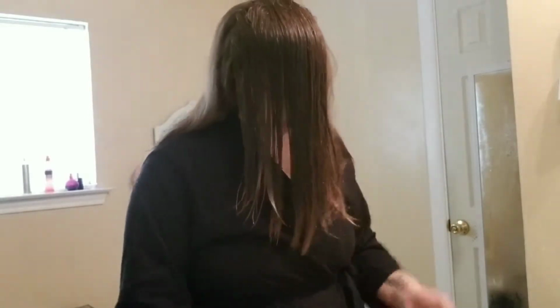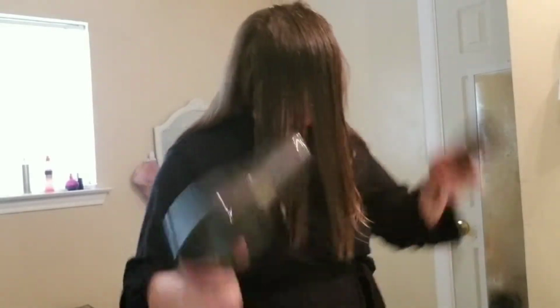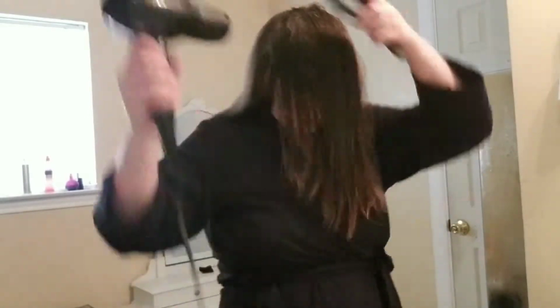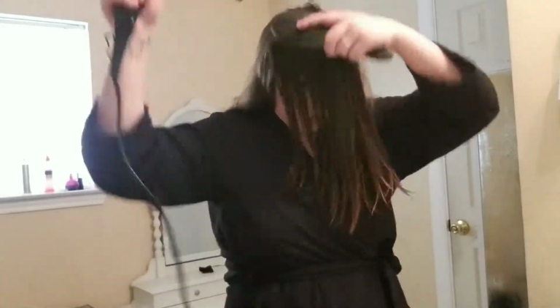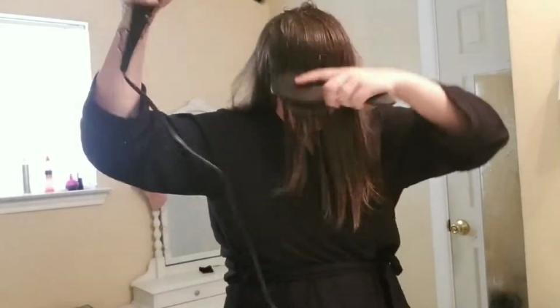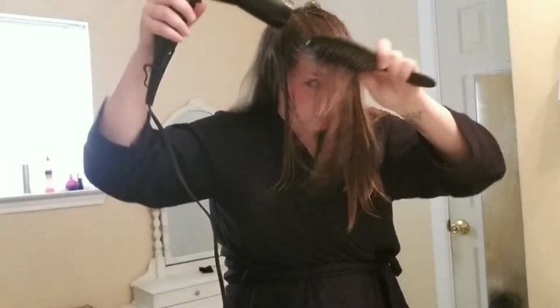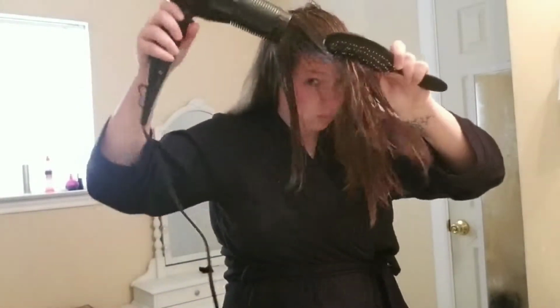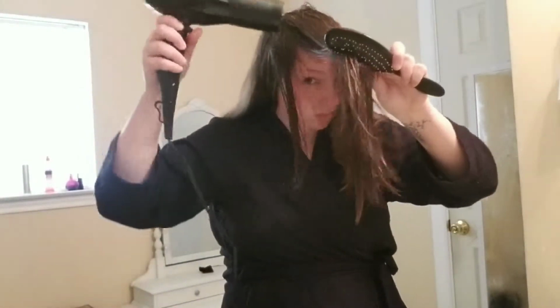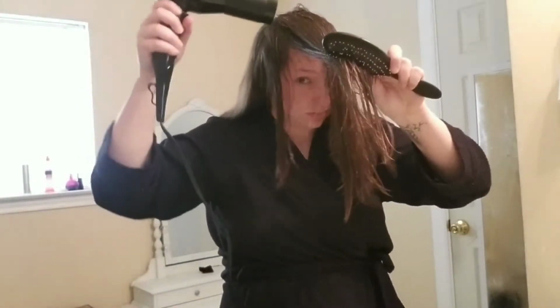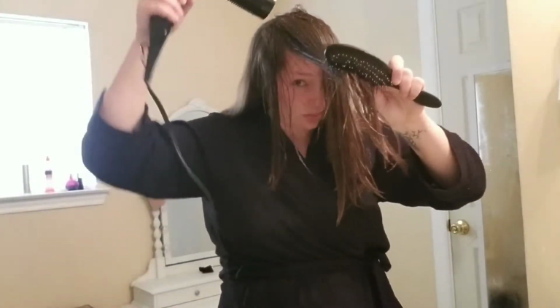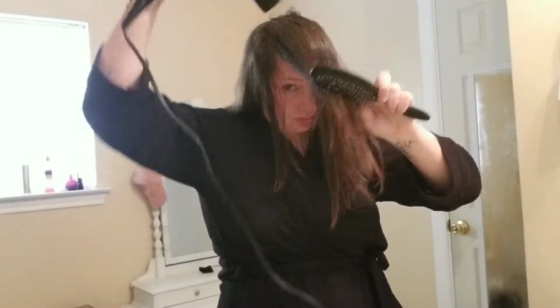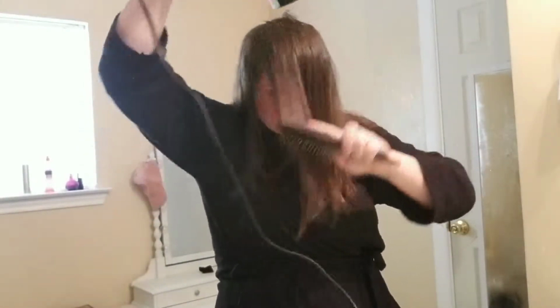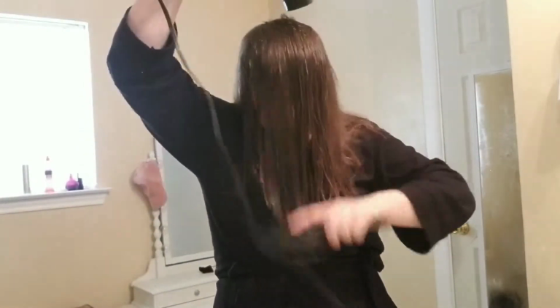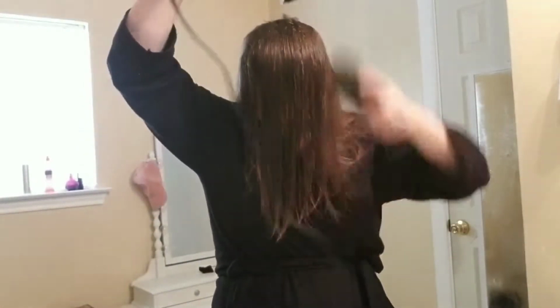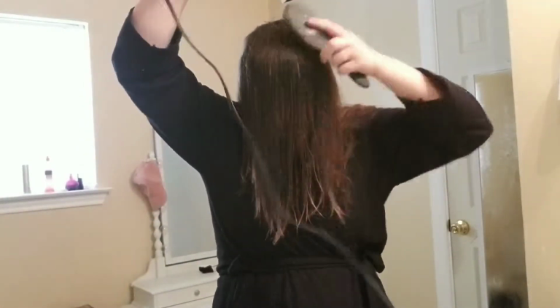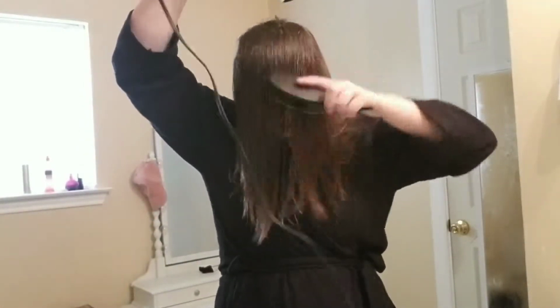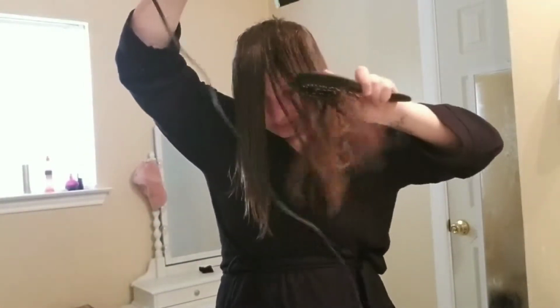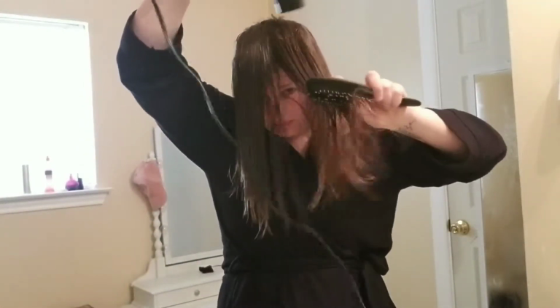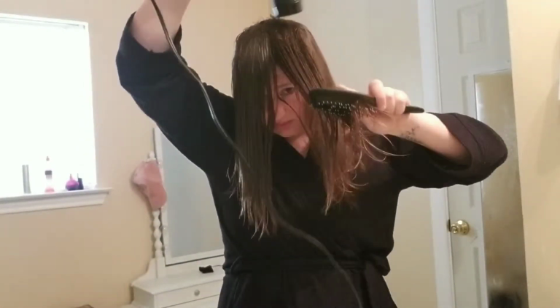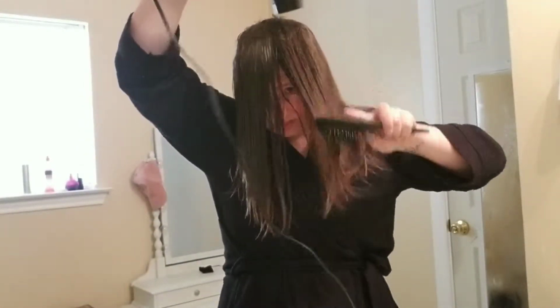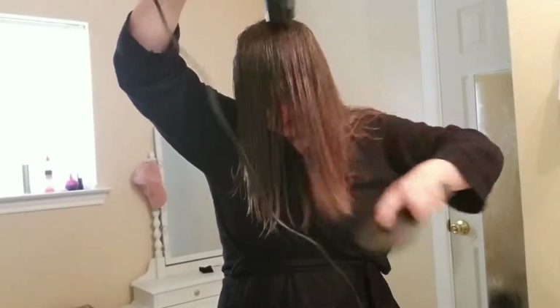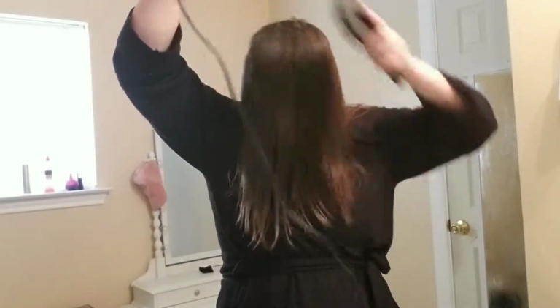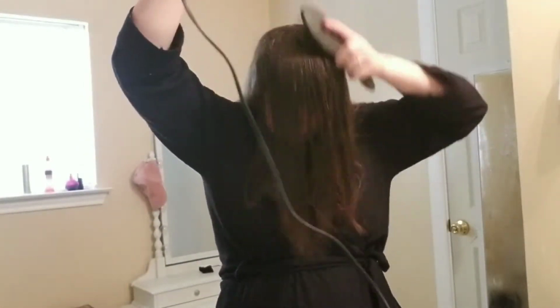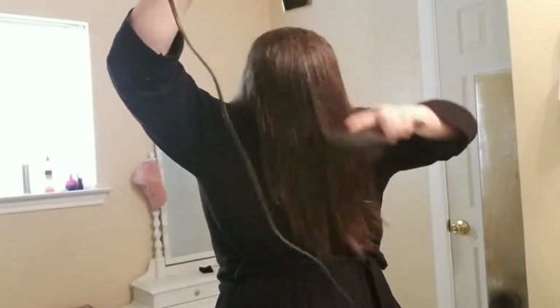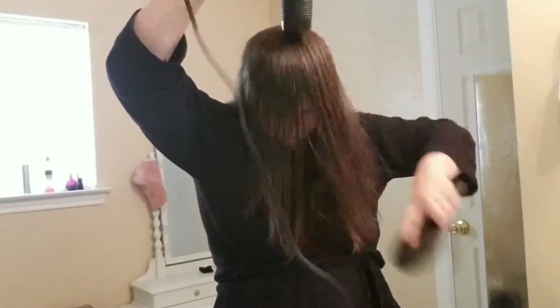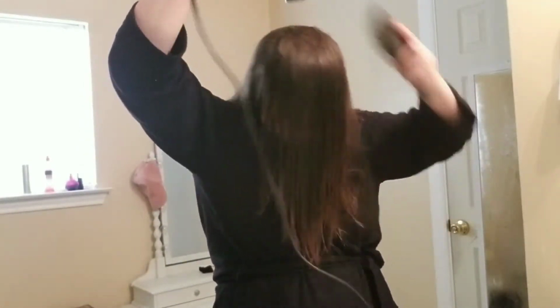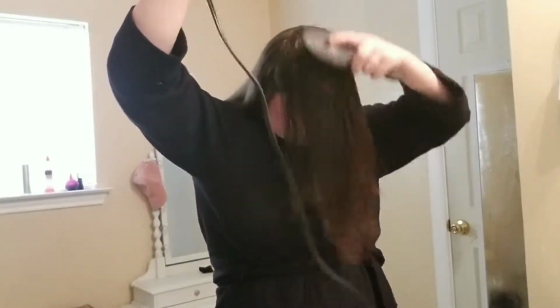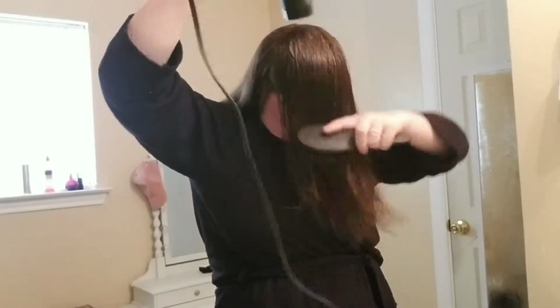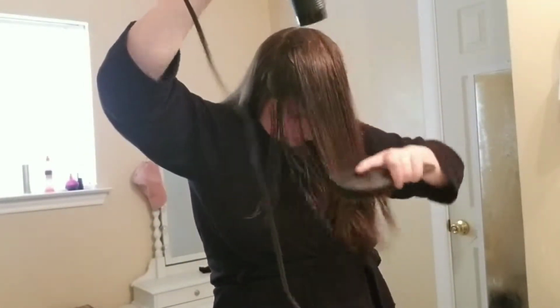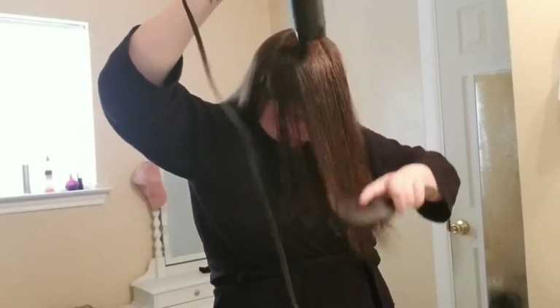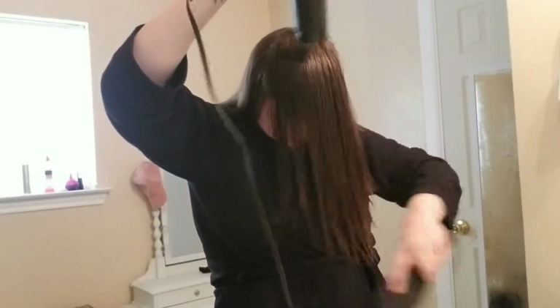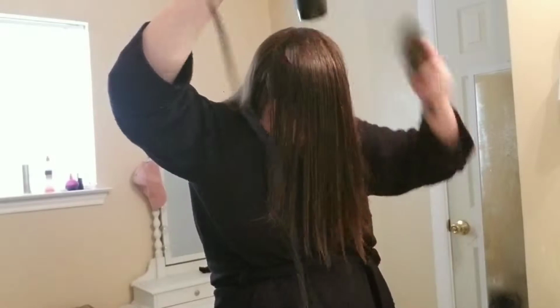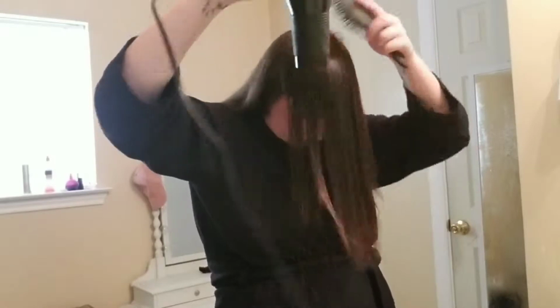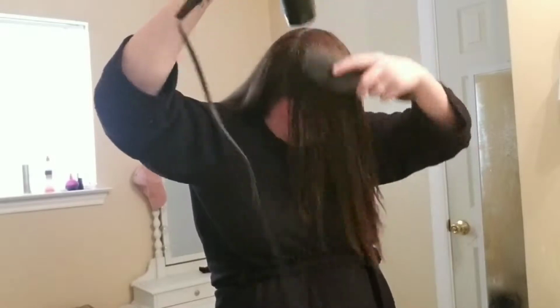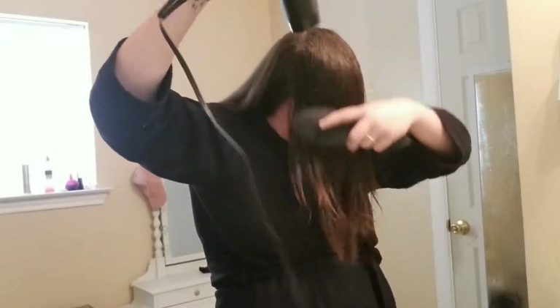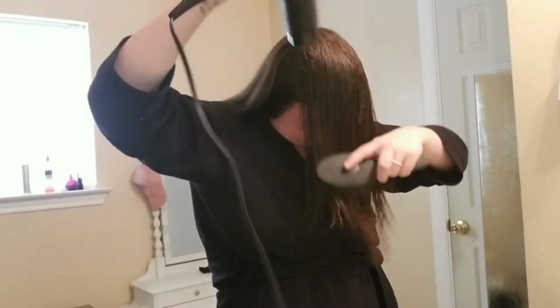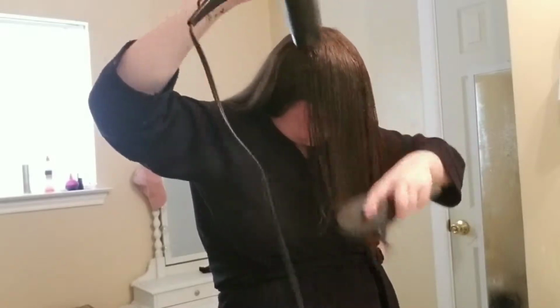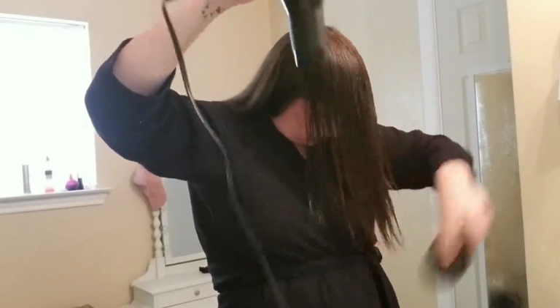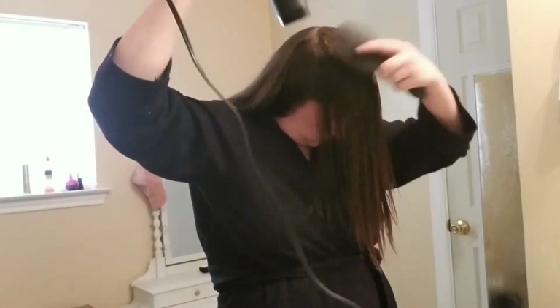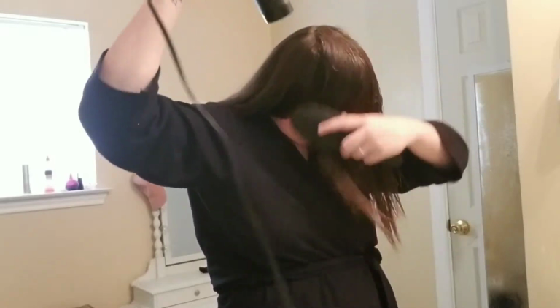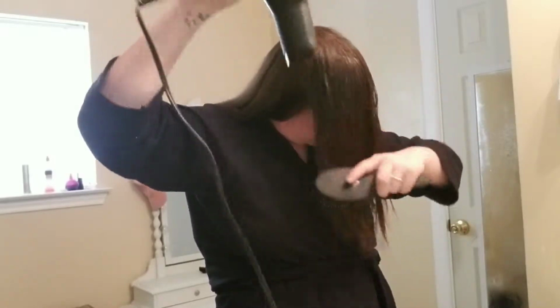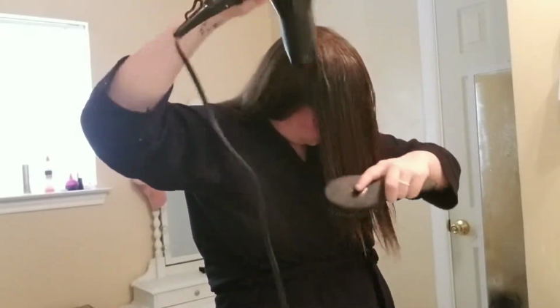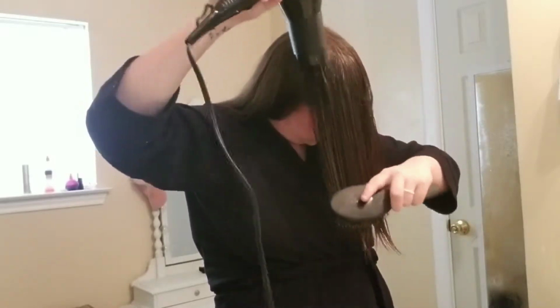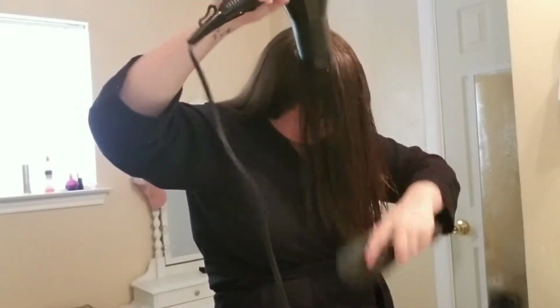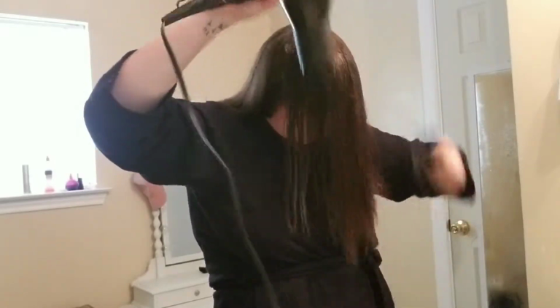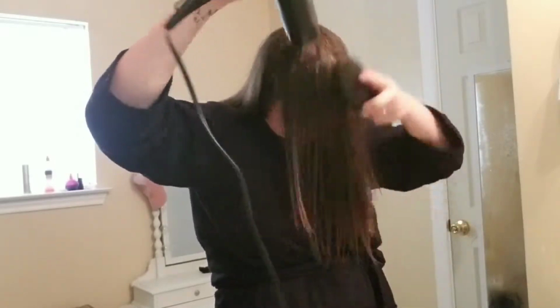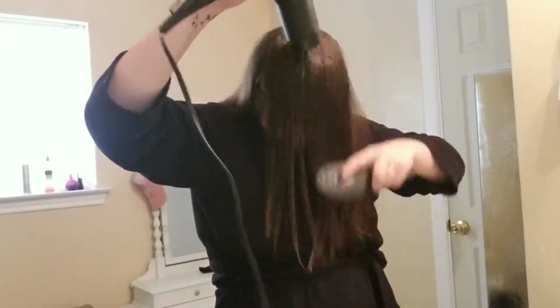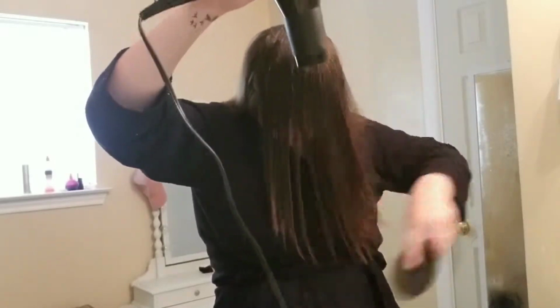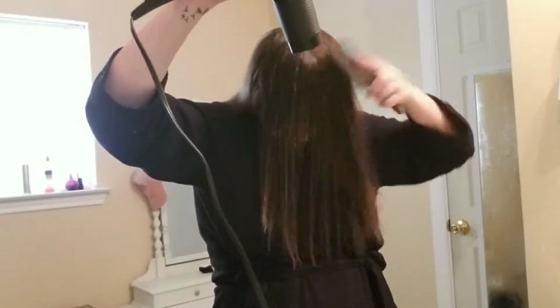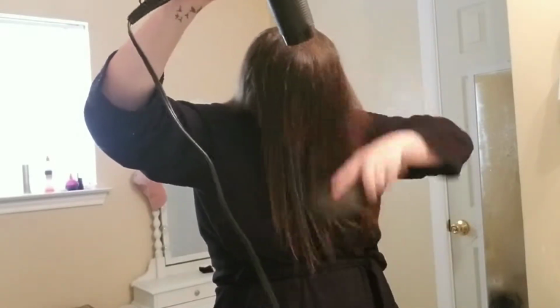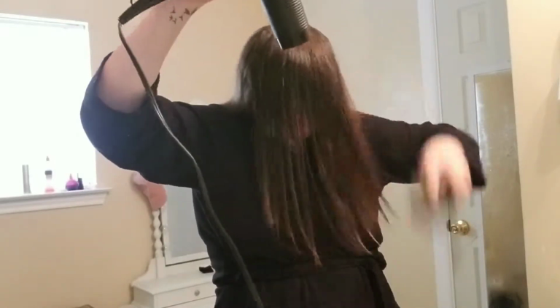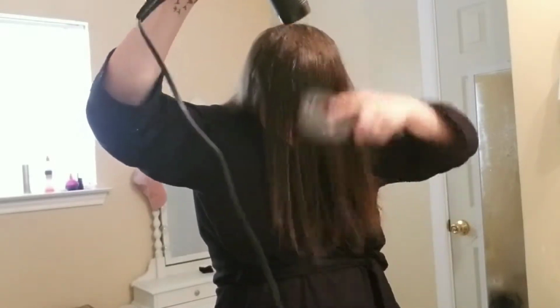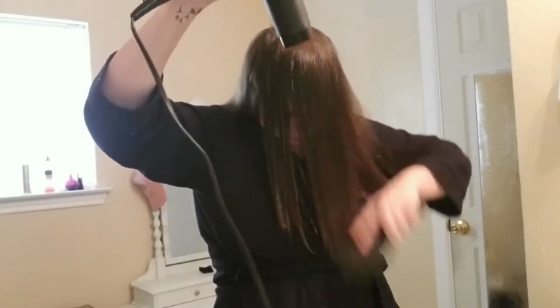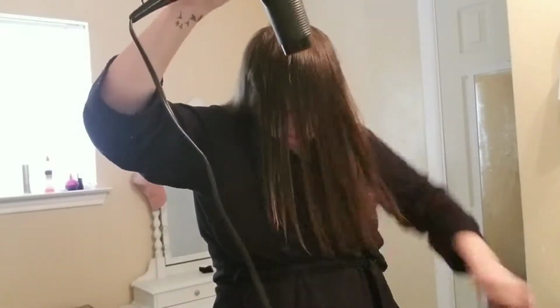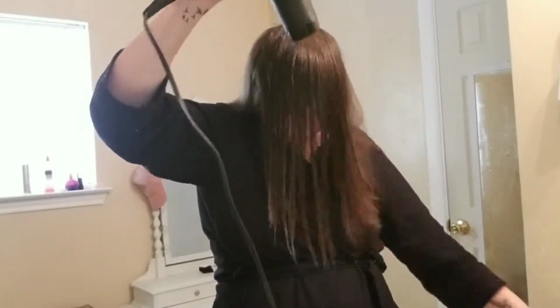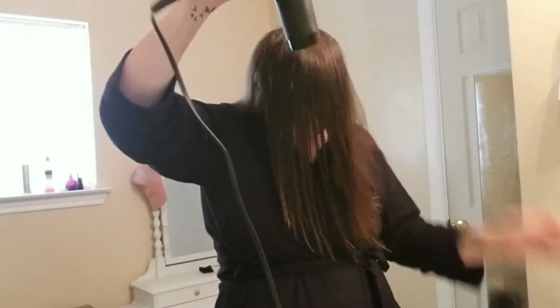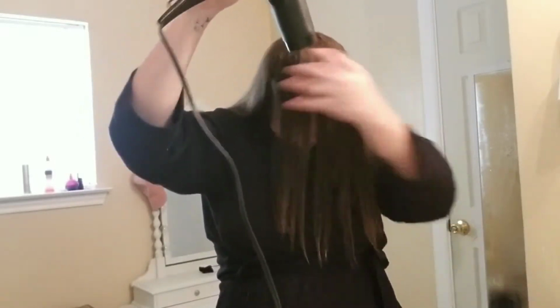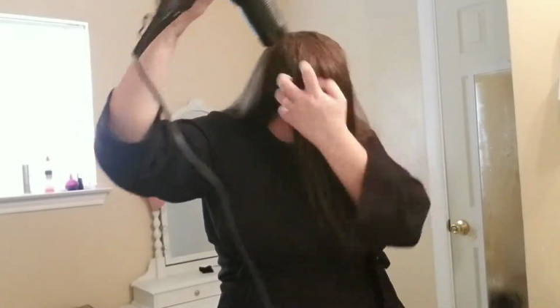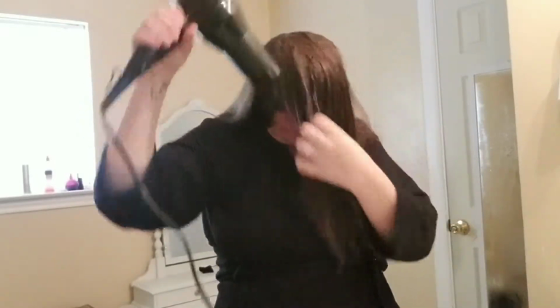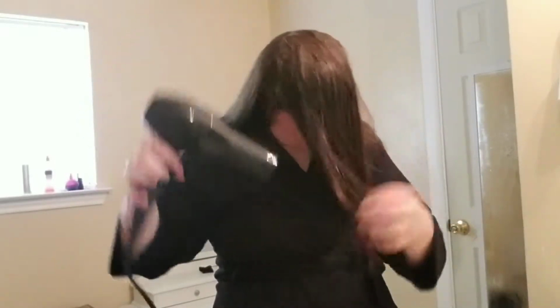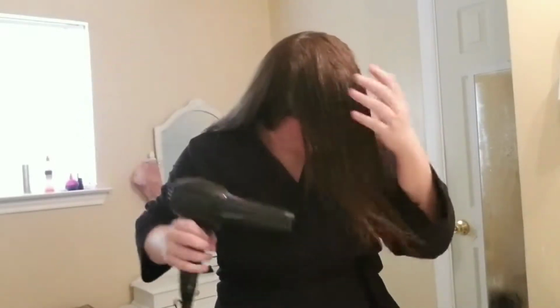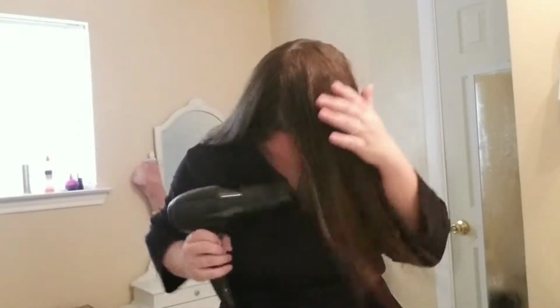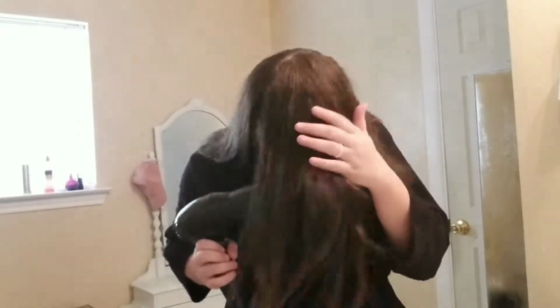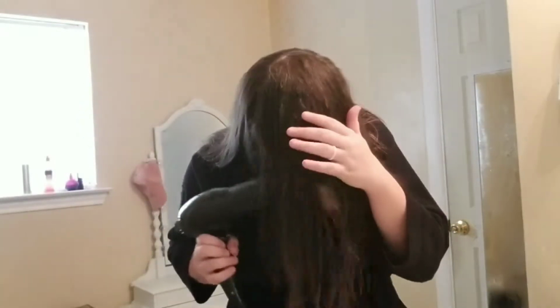I know I look like Cousin It, but I do like to blow dry the top layer of my hair in the opposite direction I want it to lay for a little bit more volume.